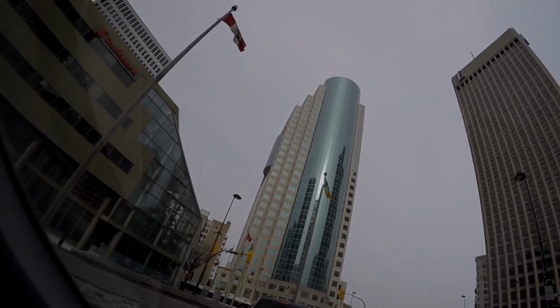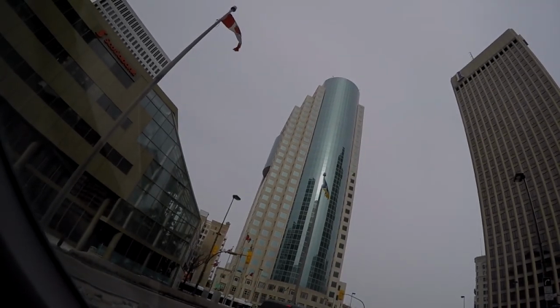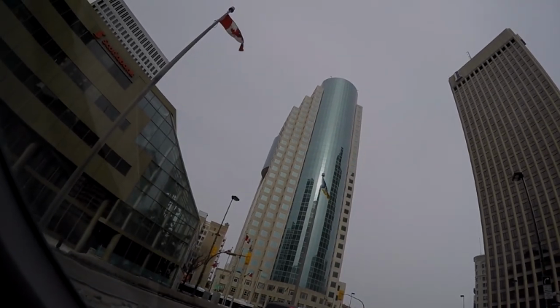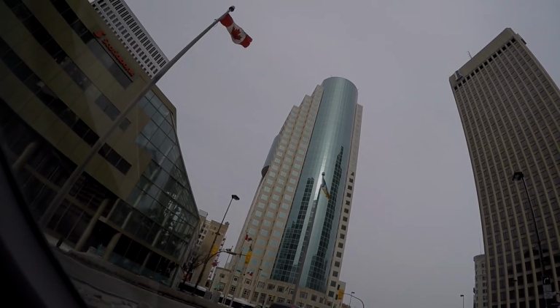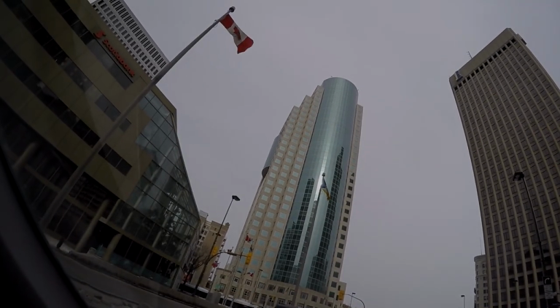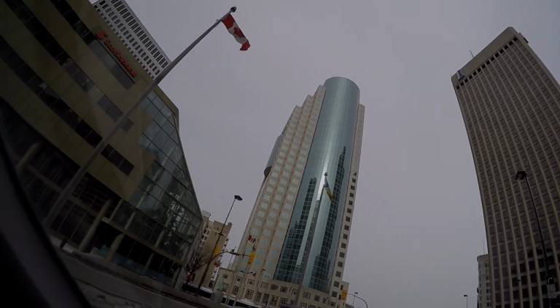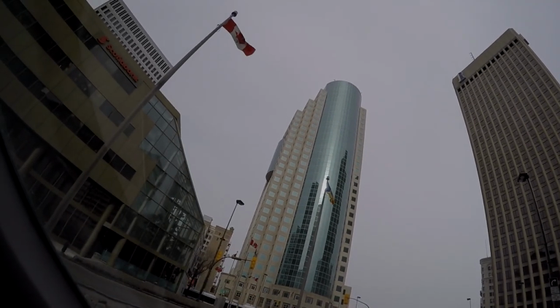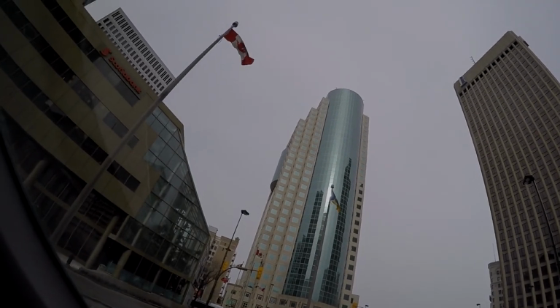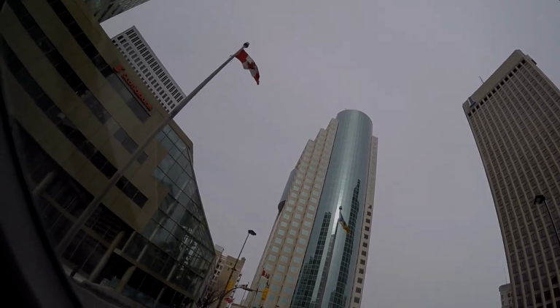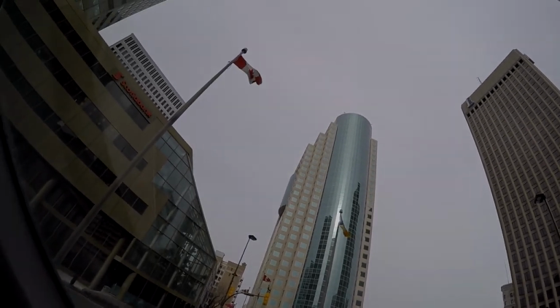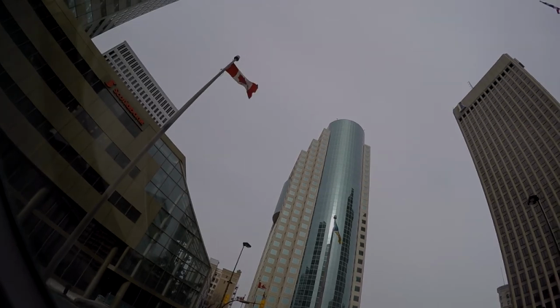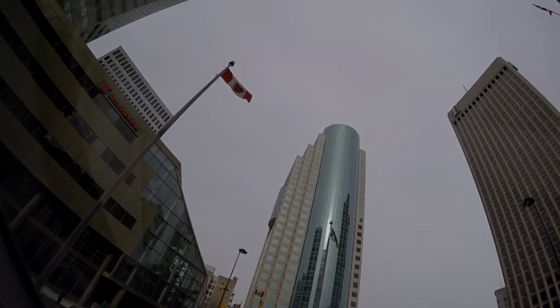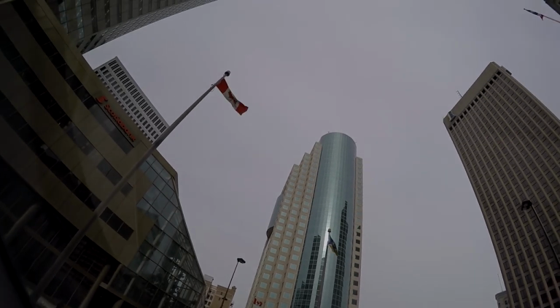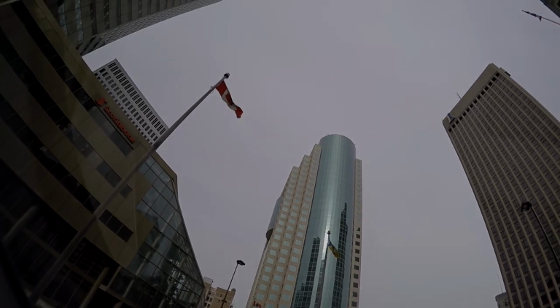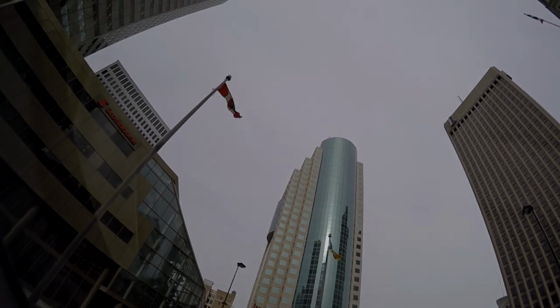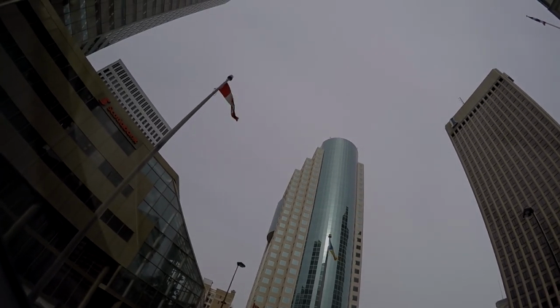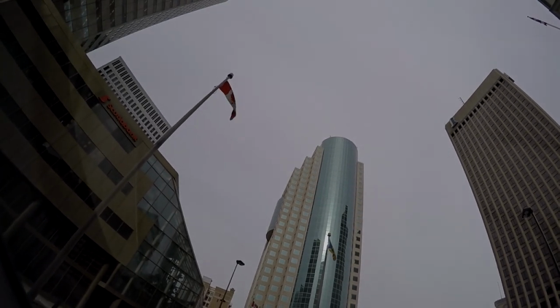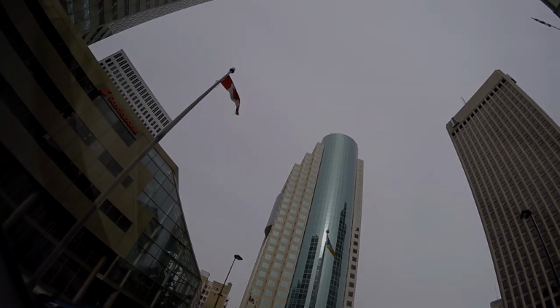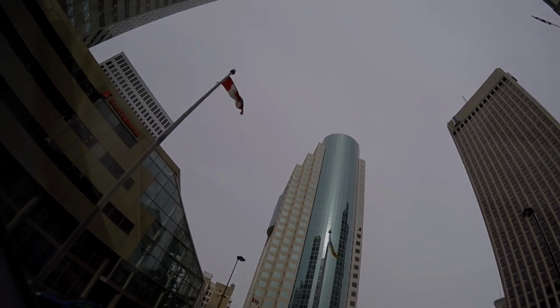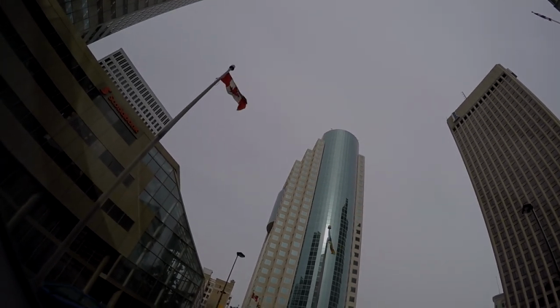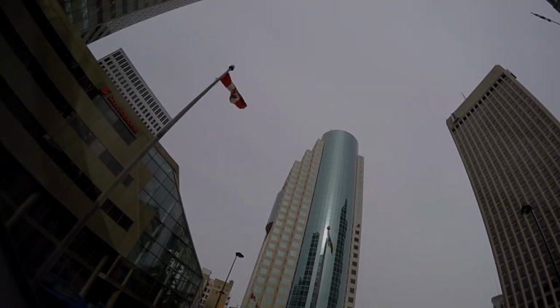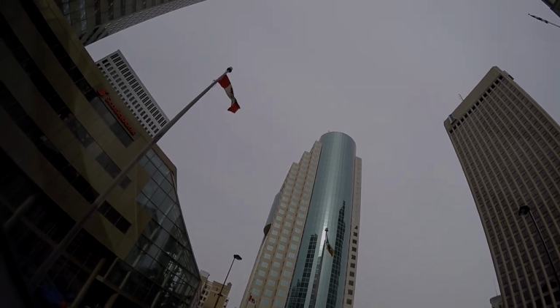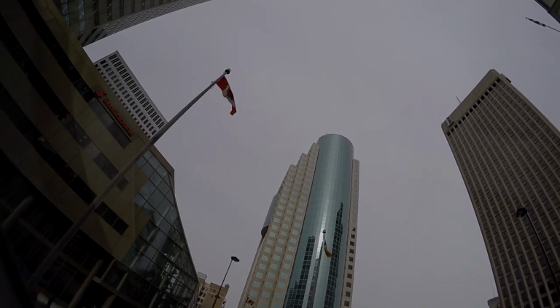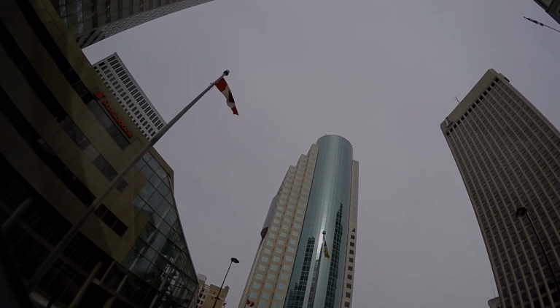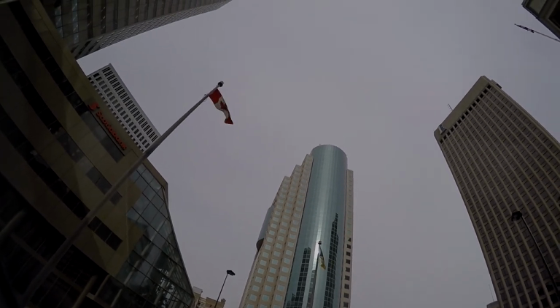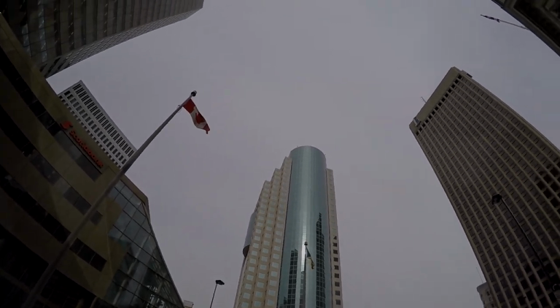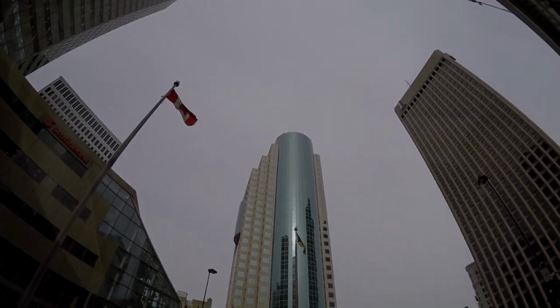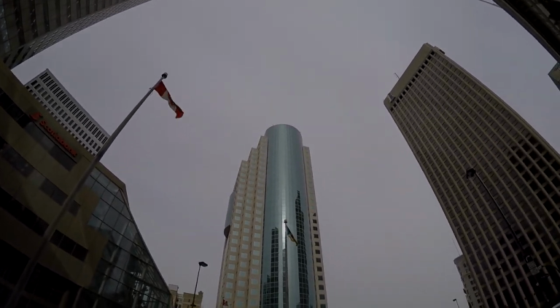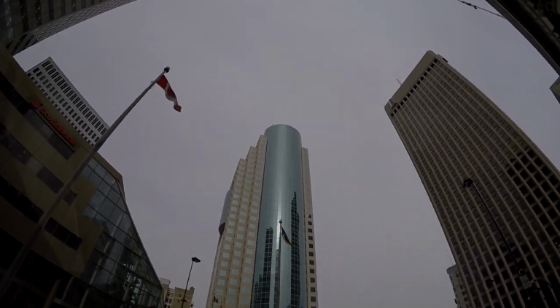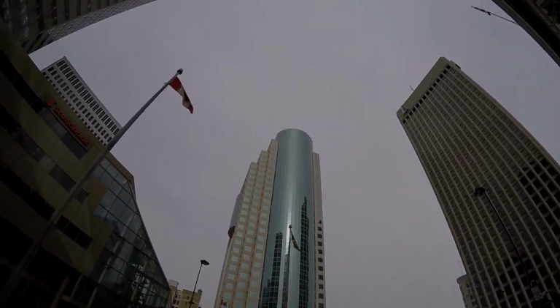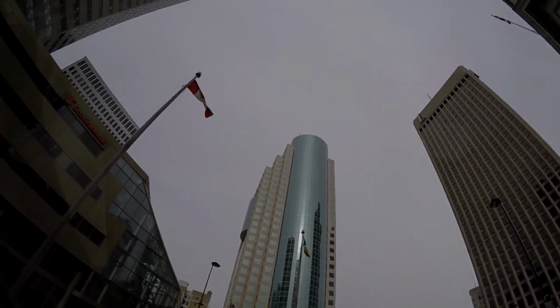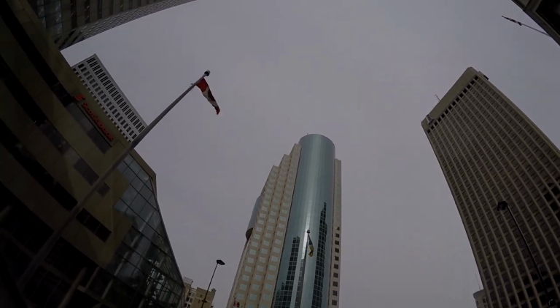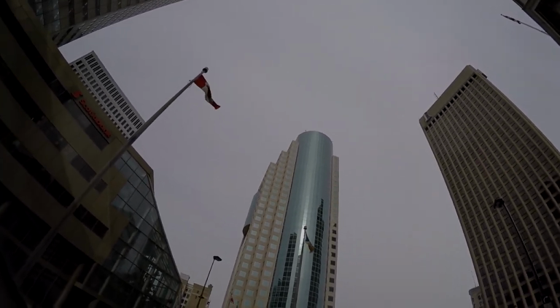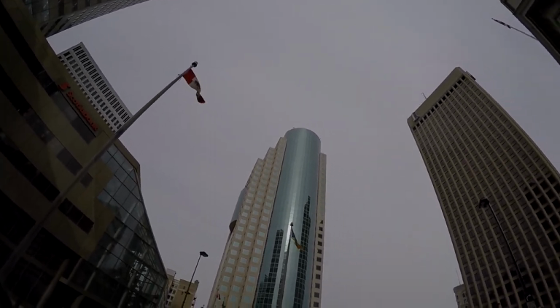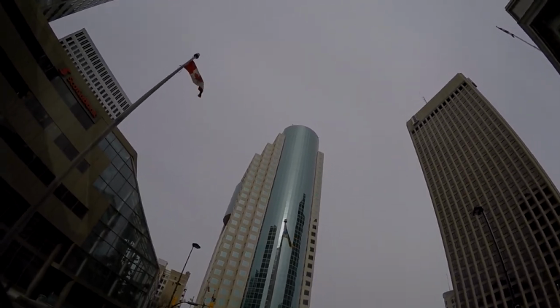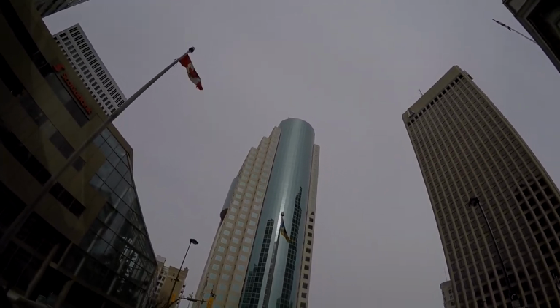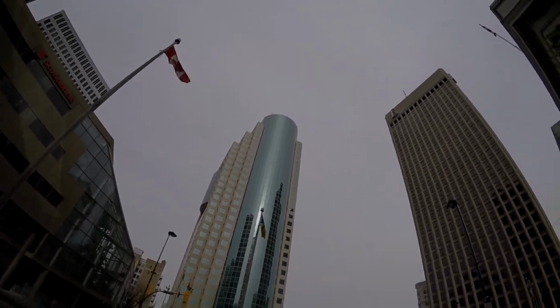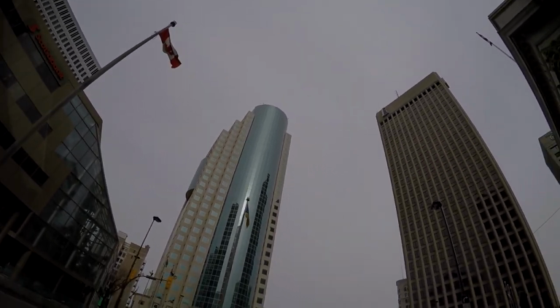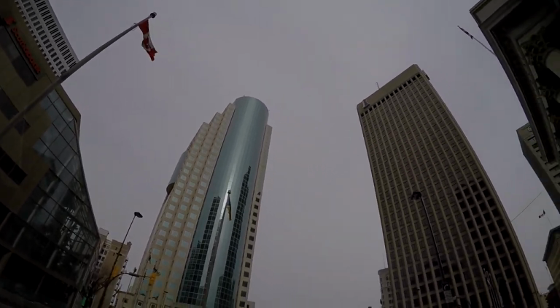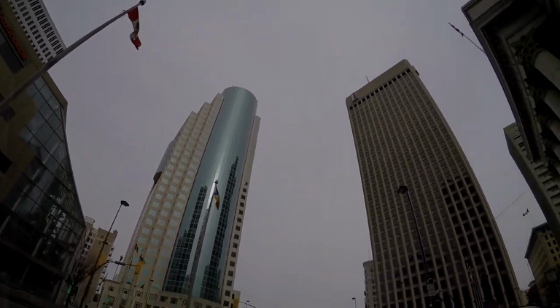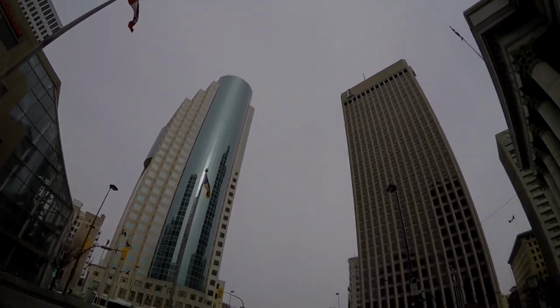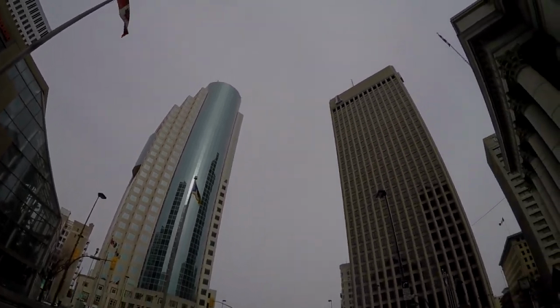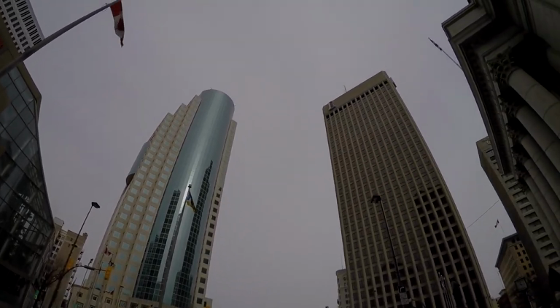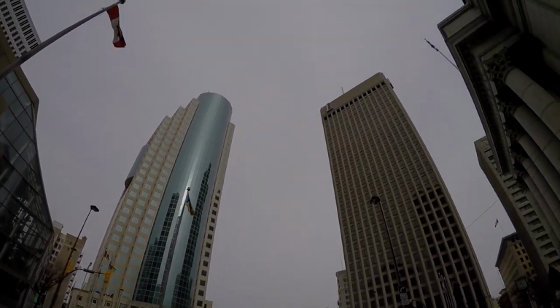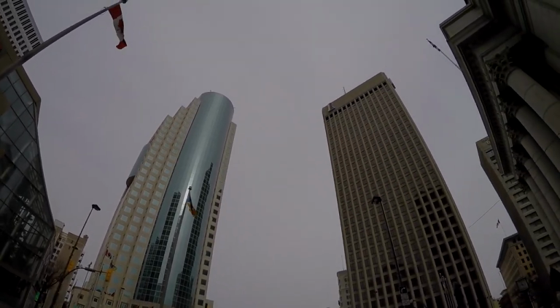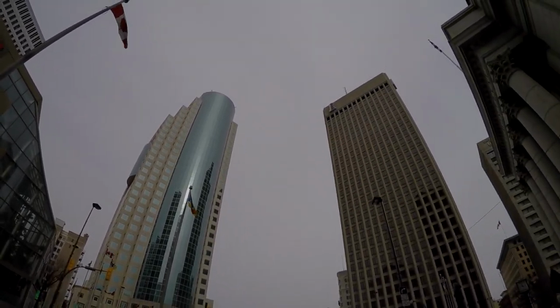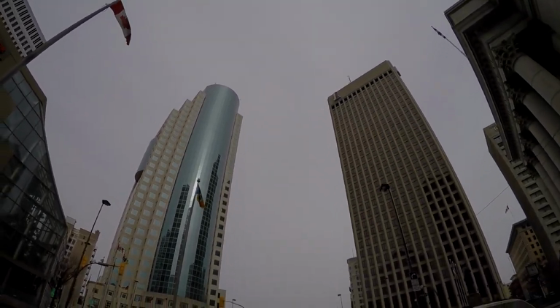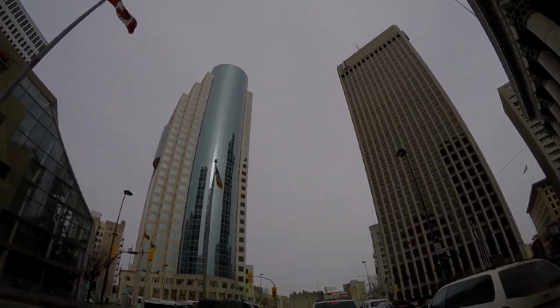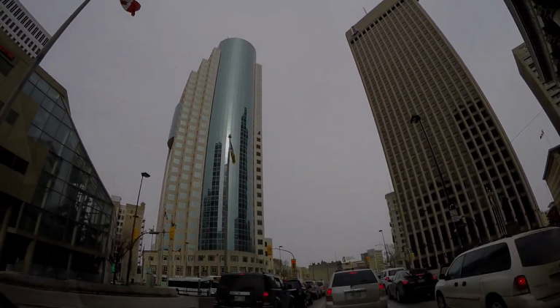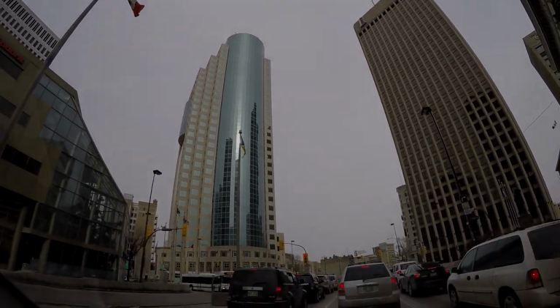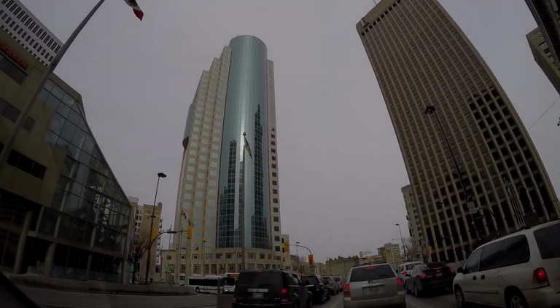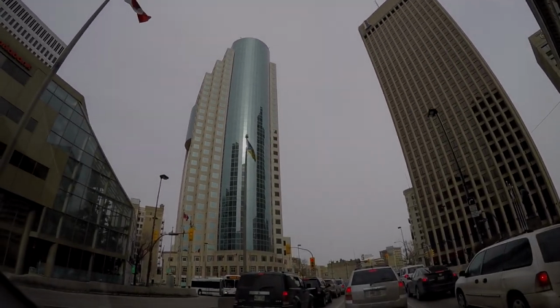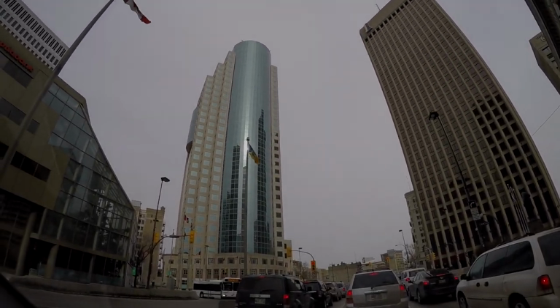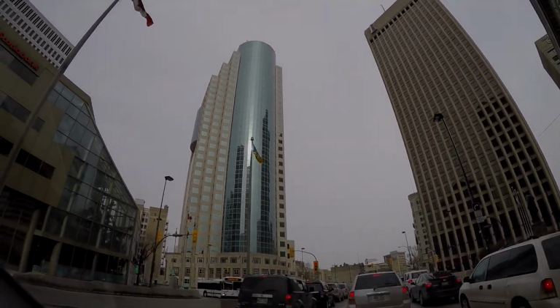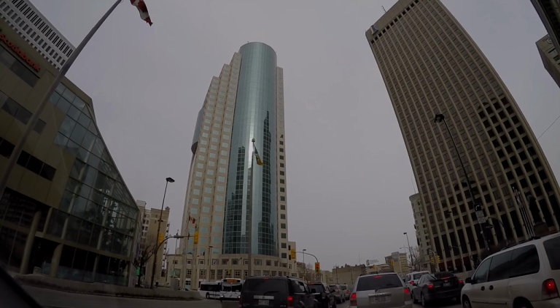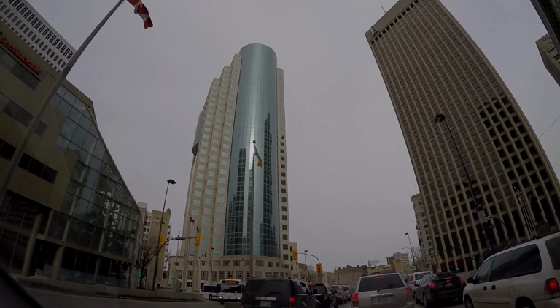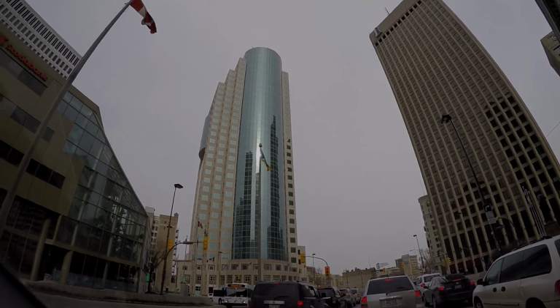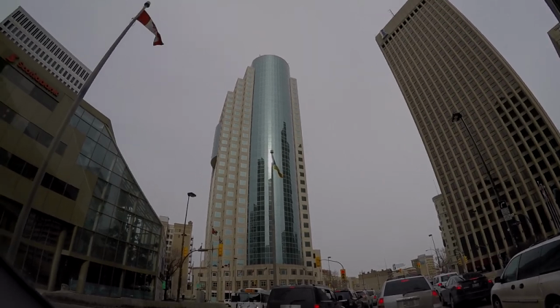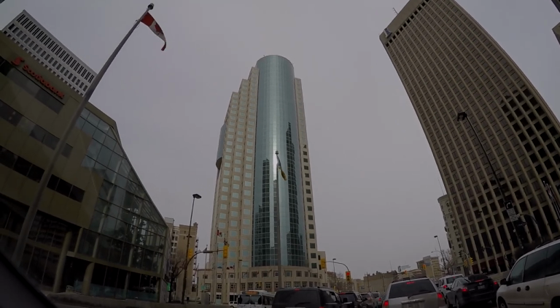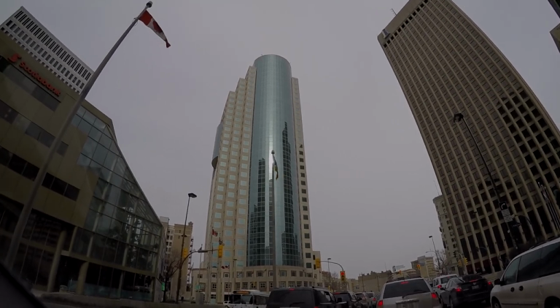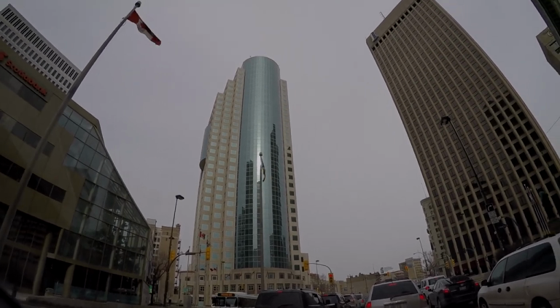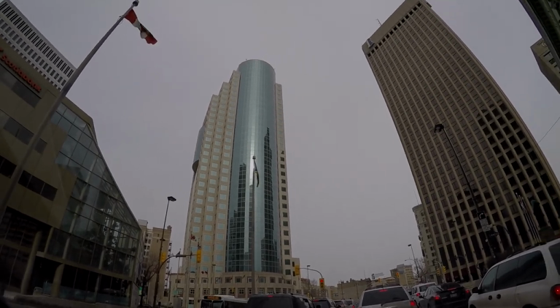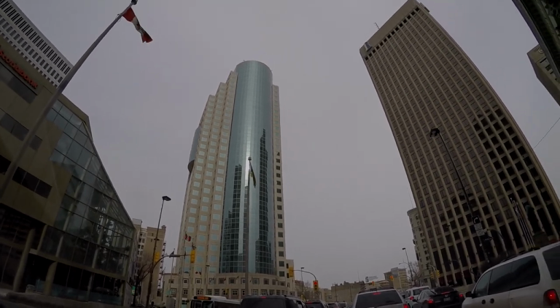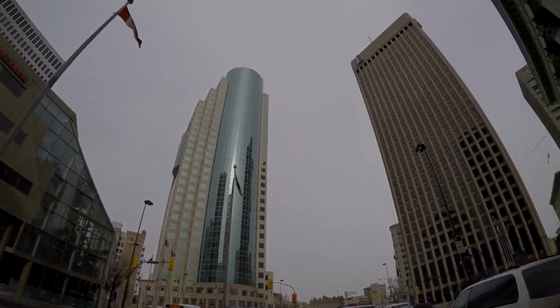We just stopped here in Winnipeg to show you a little bit of the high-rise buildings up here. I stopped at the red light over here - yeah, that's downtown Winnipeg for you guys.